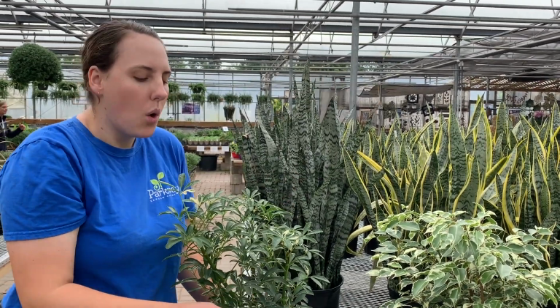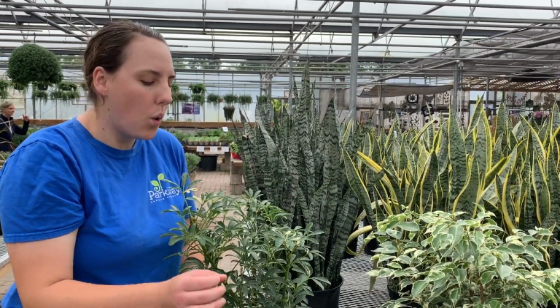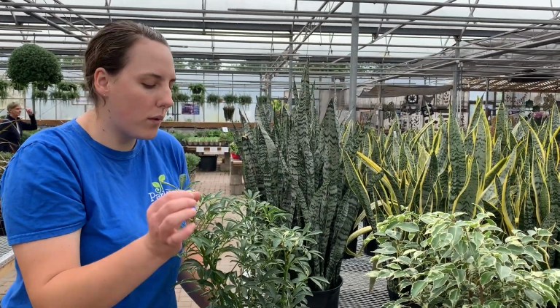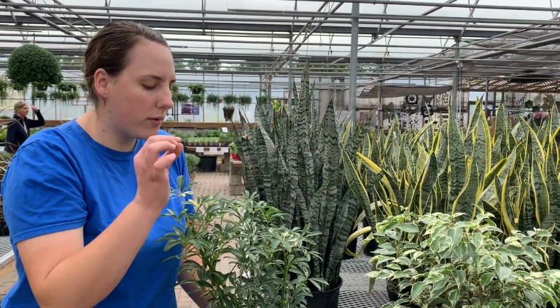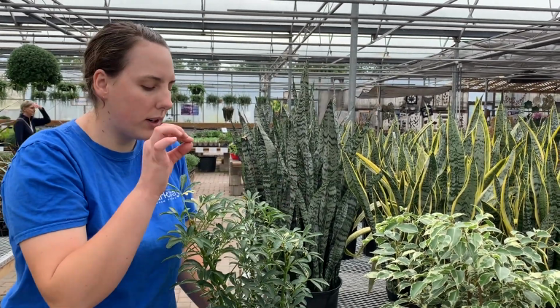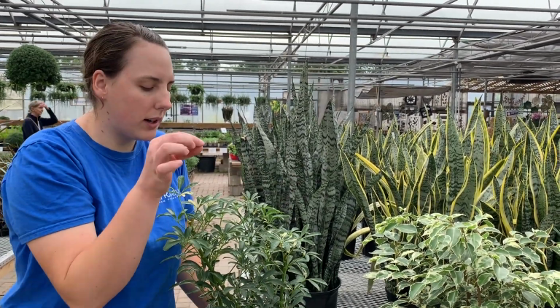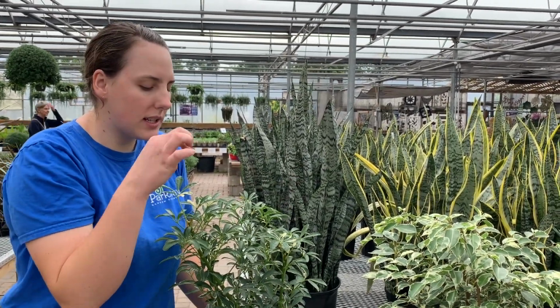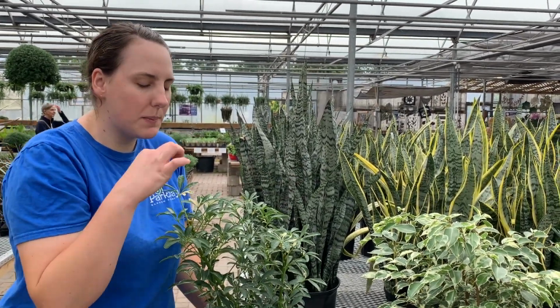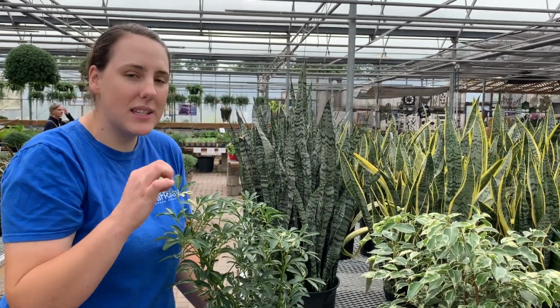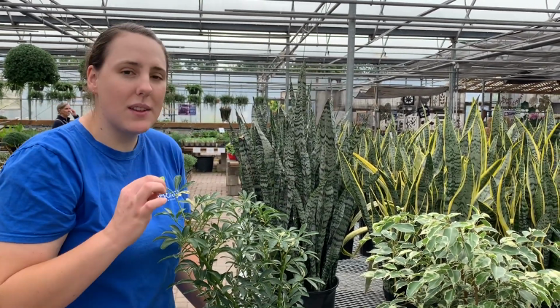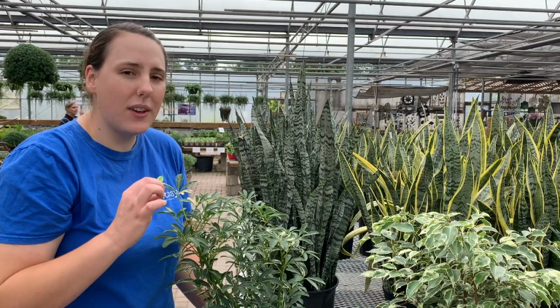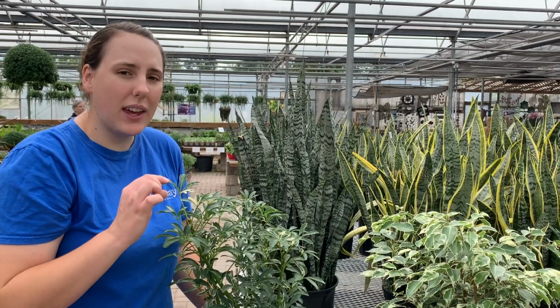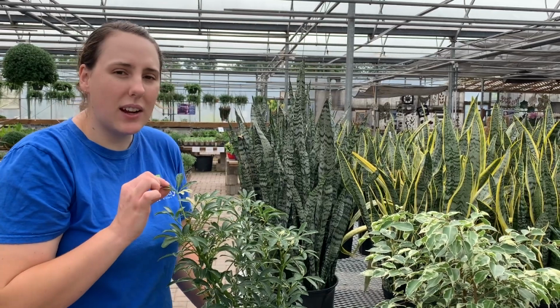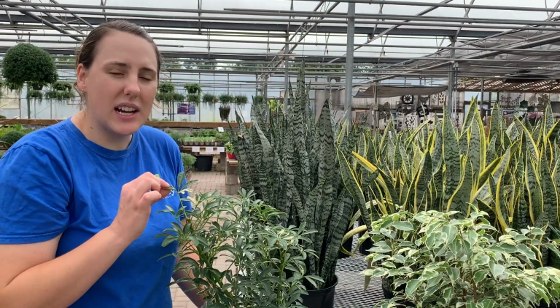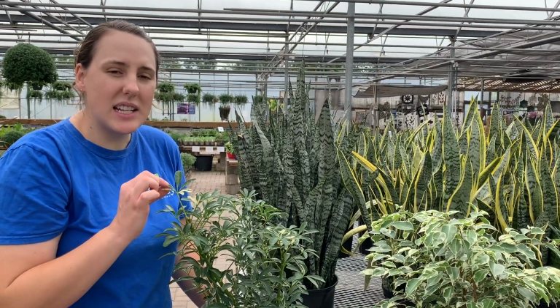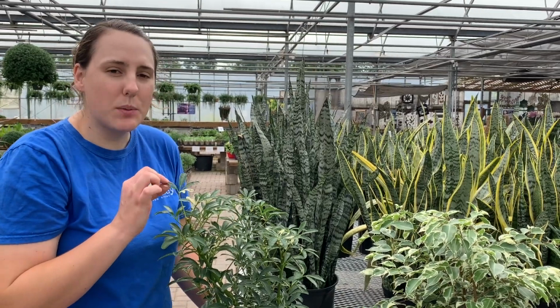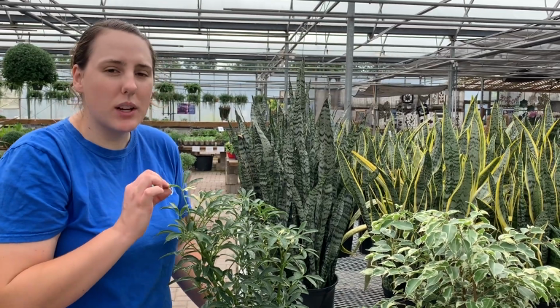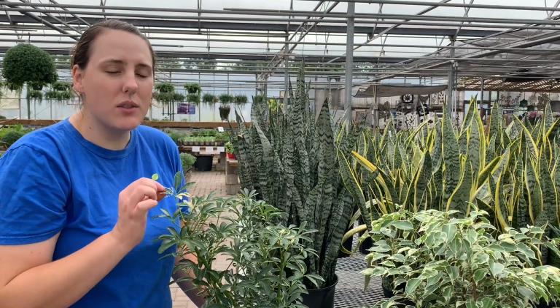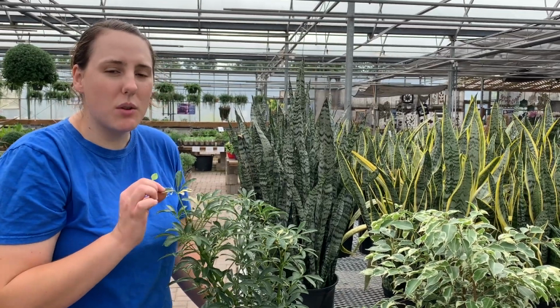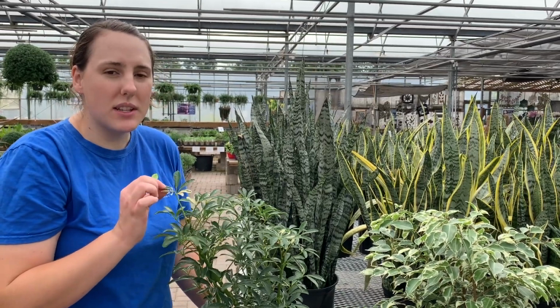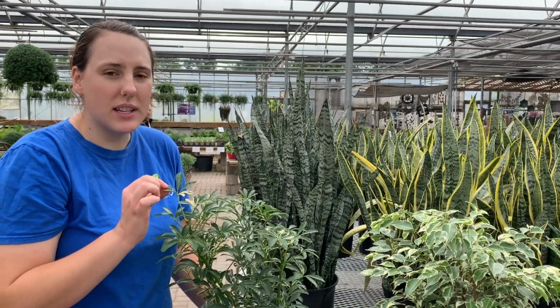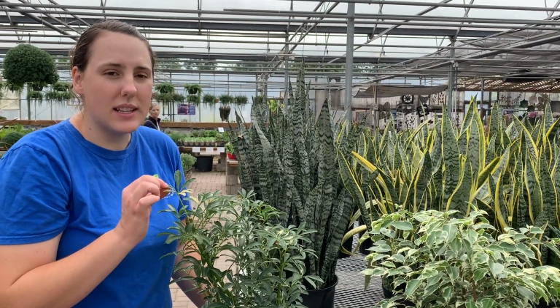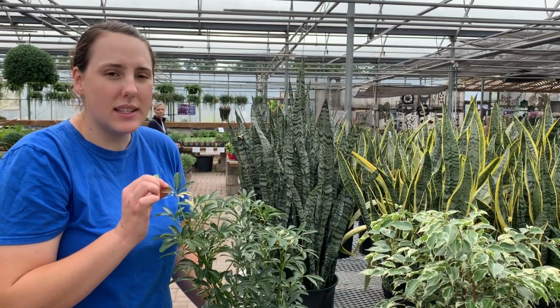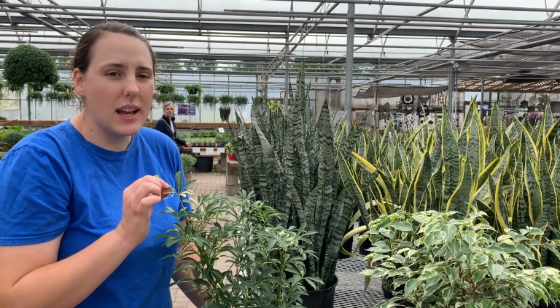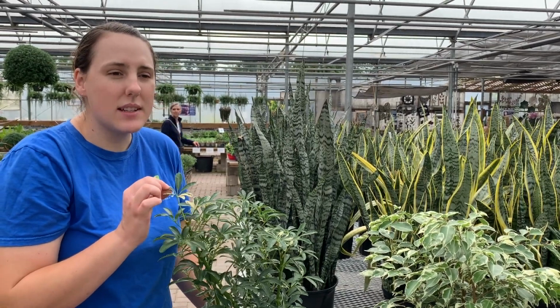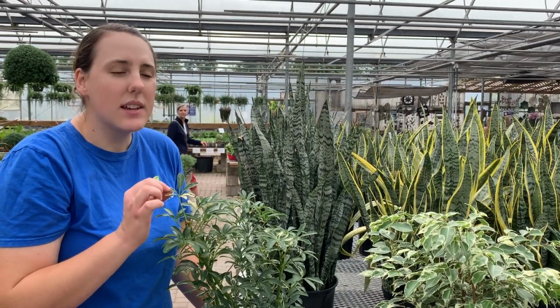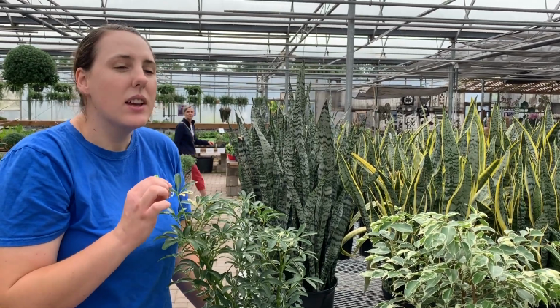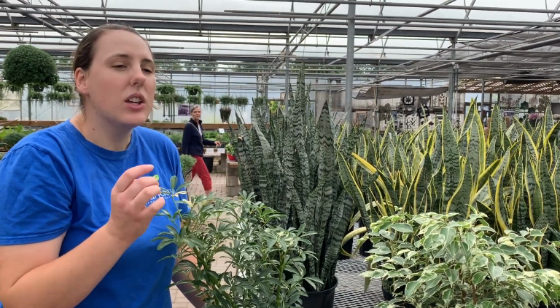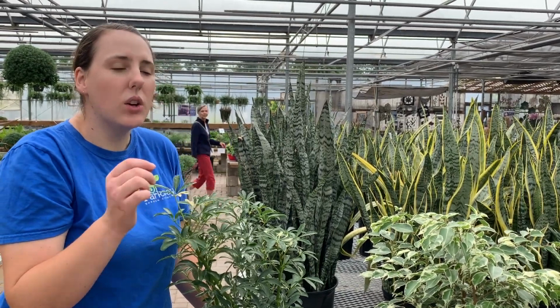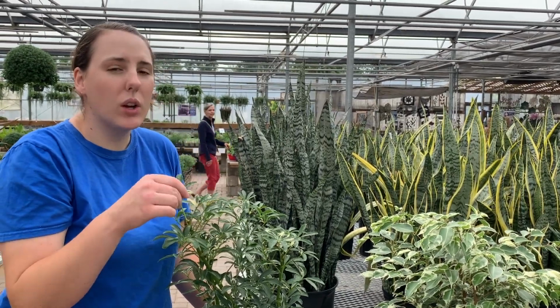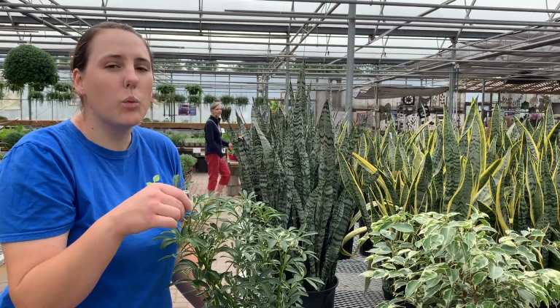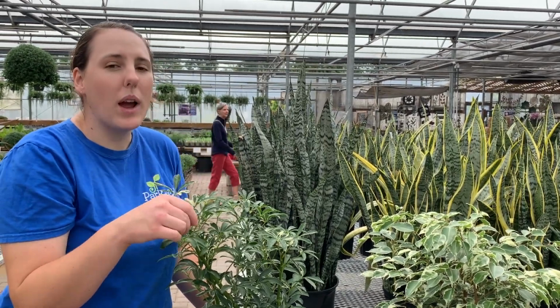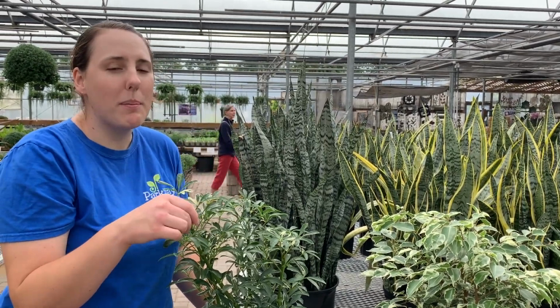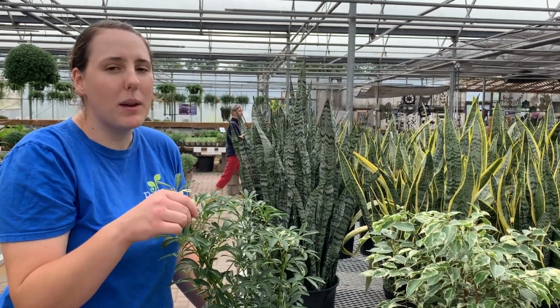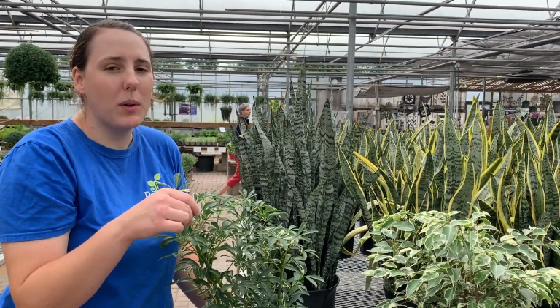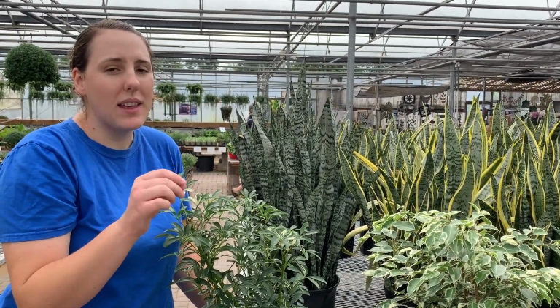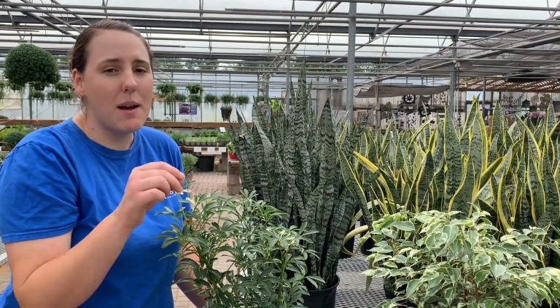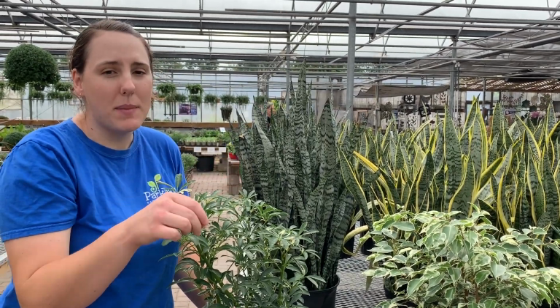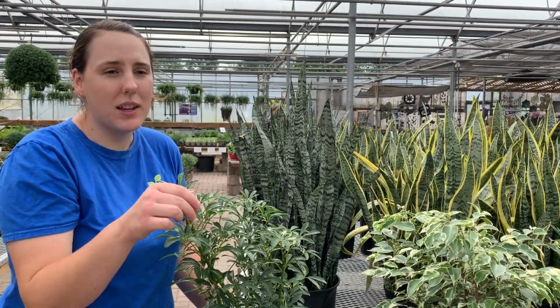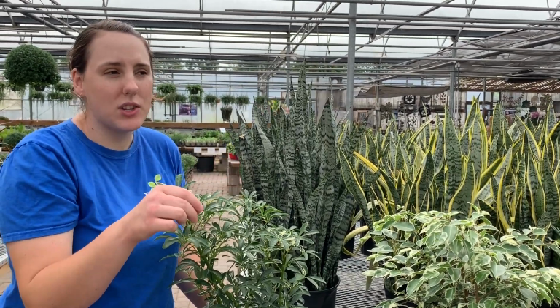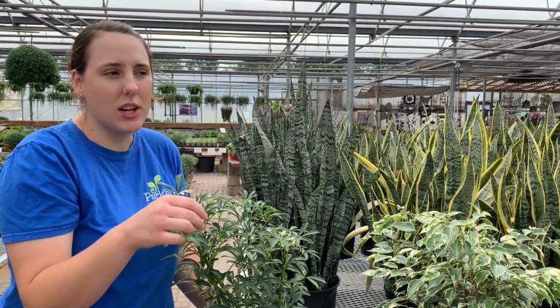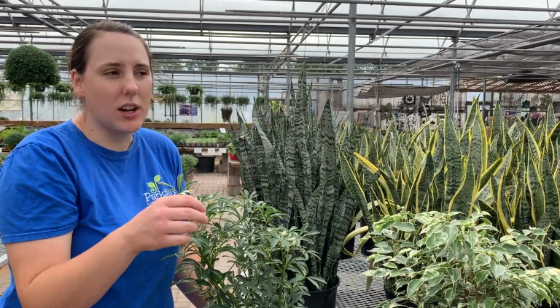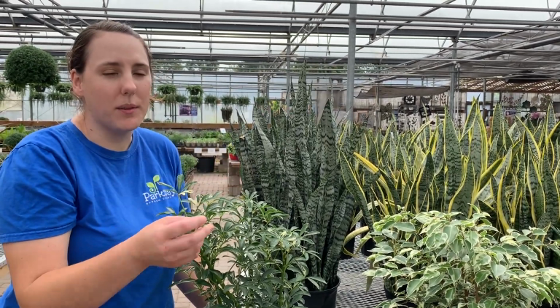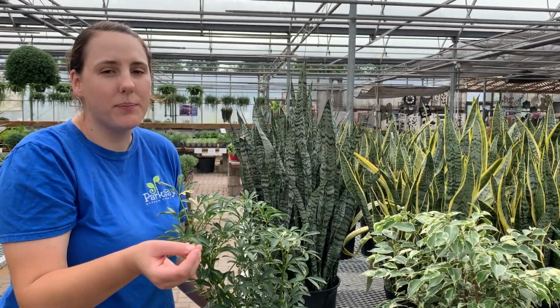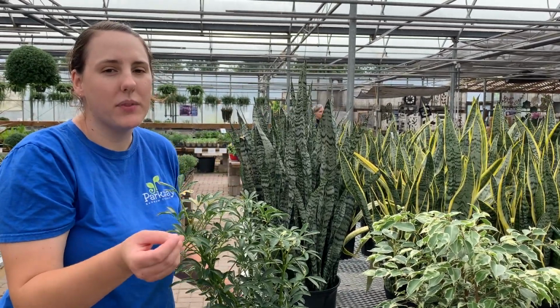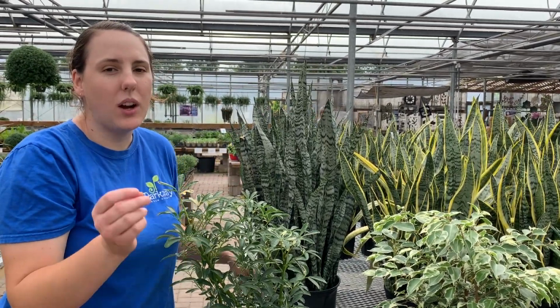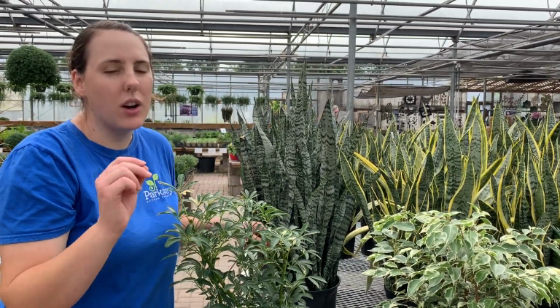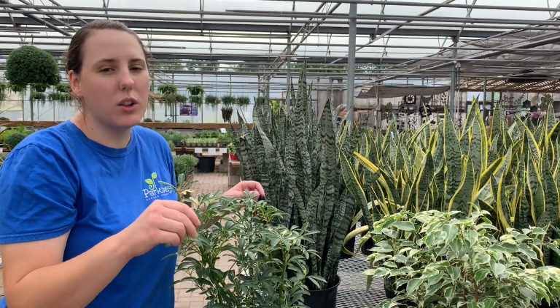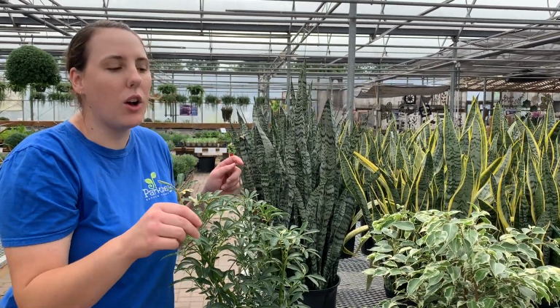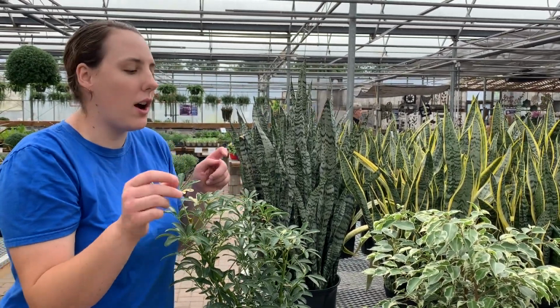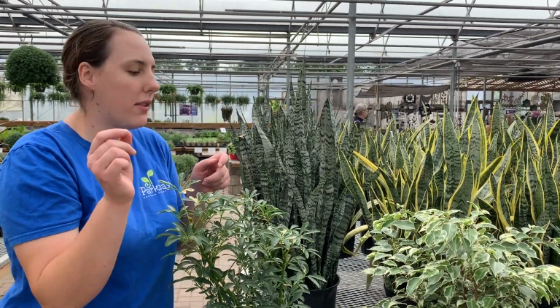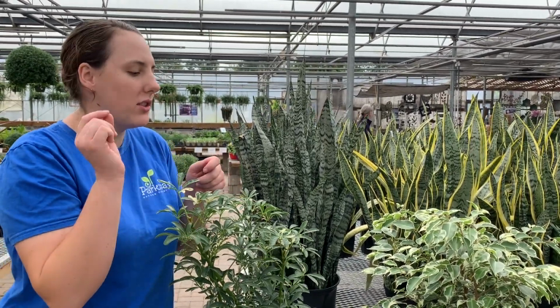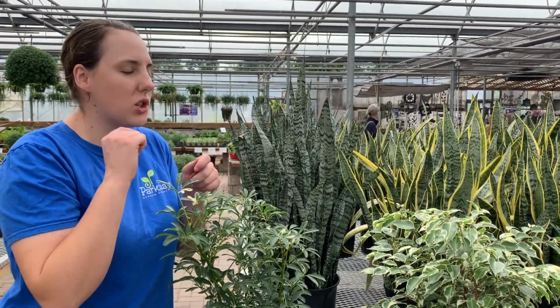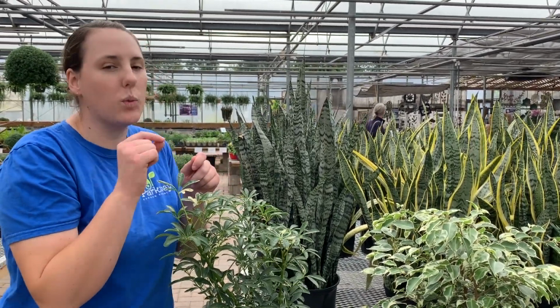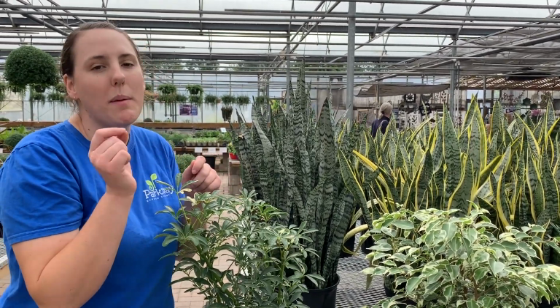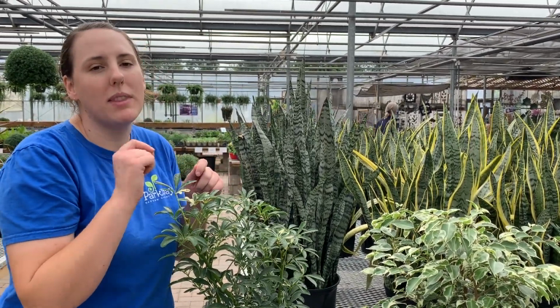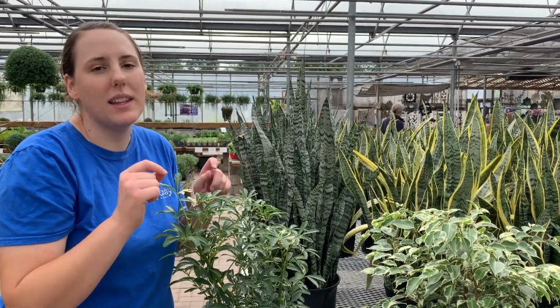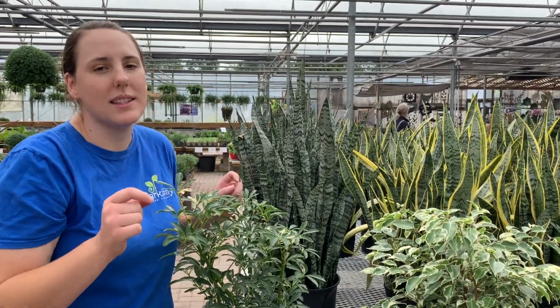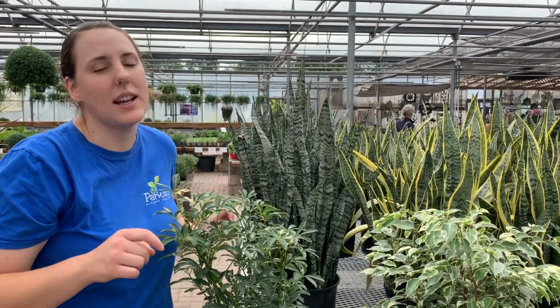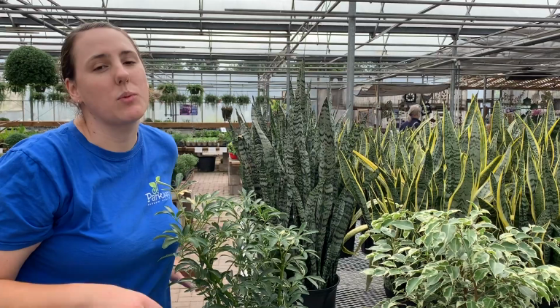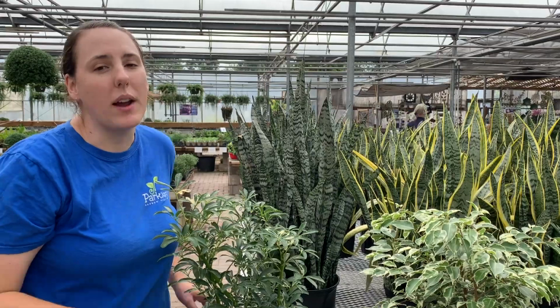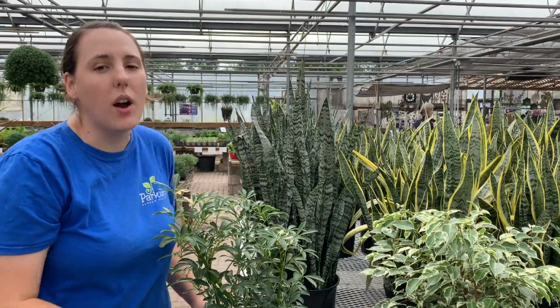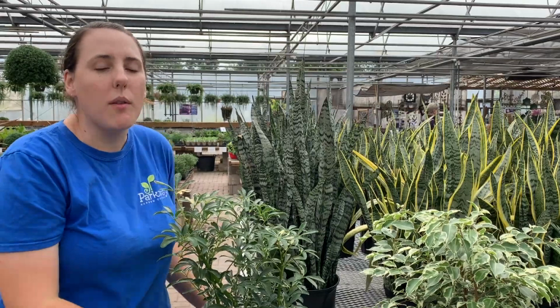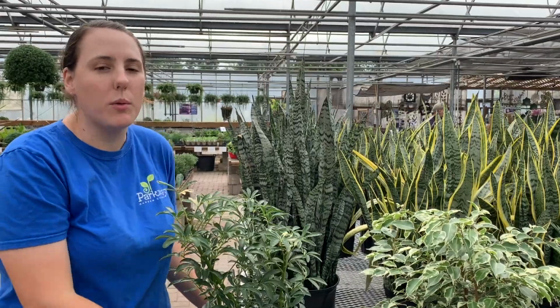Or for specific areas where you've noticed insects, you can wipe it with that mixture on a cloth and just wipe the insects right off.